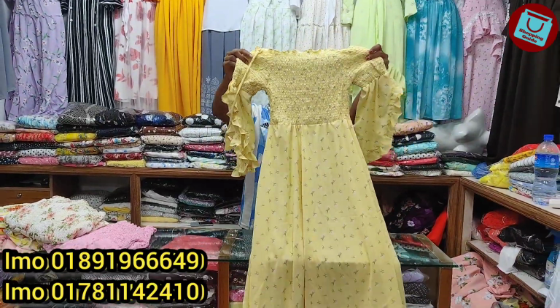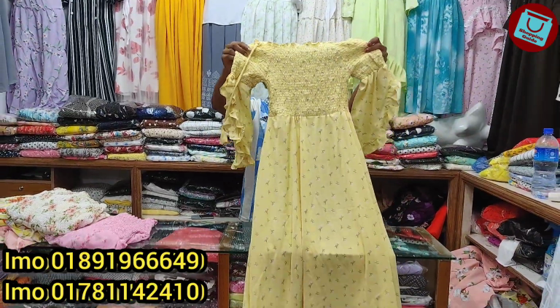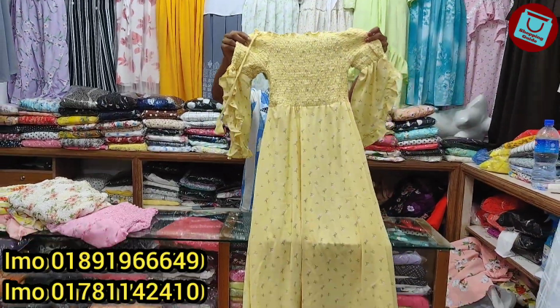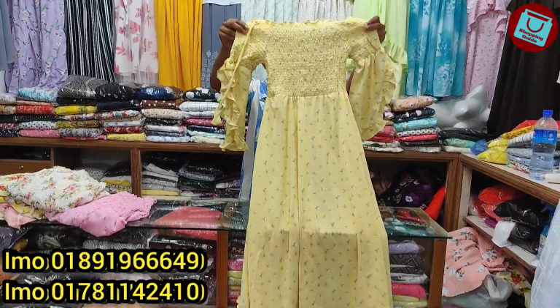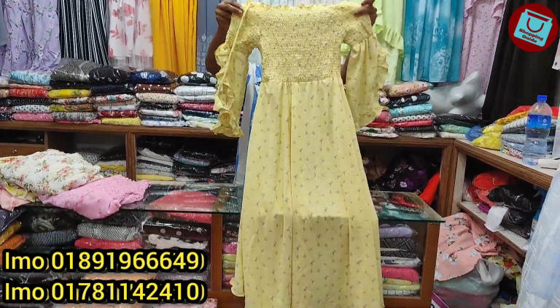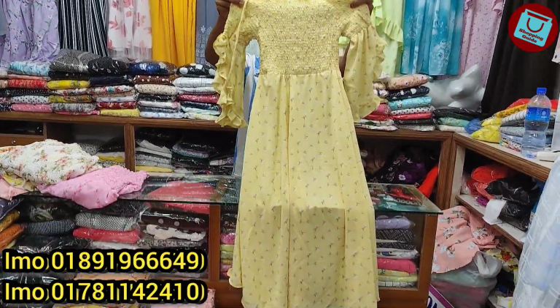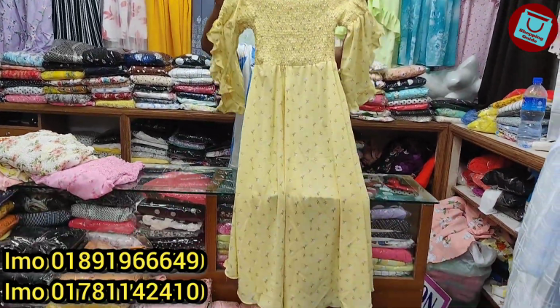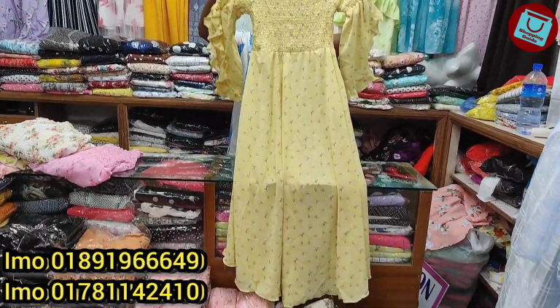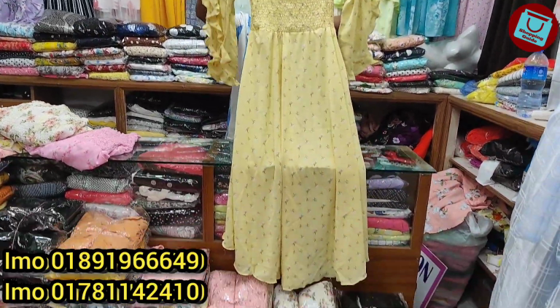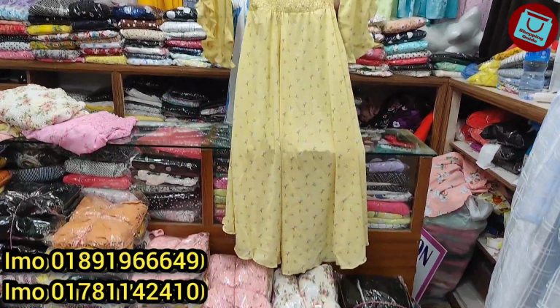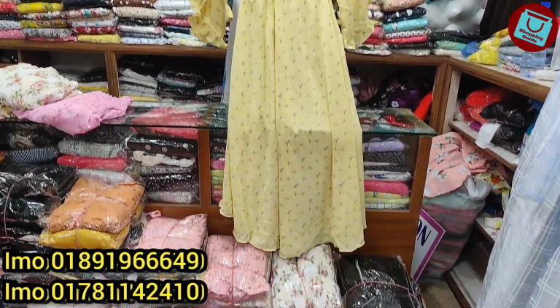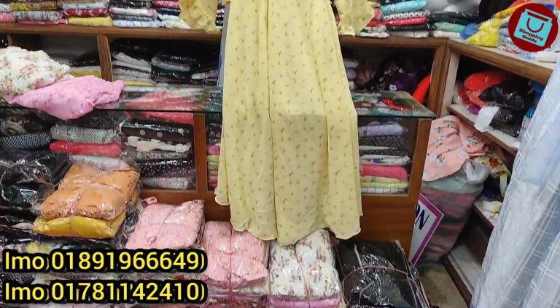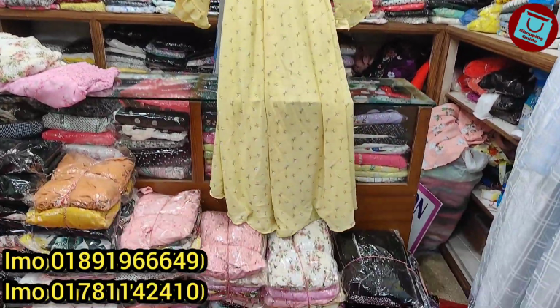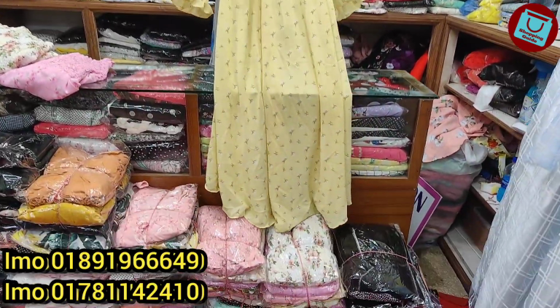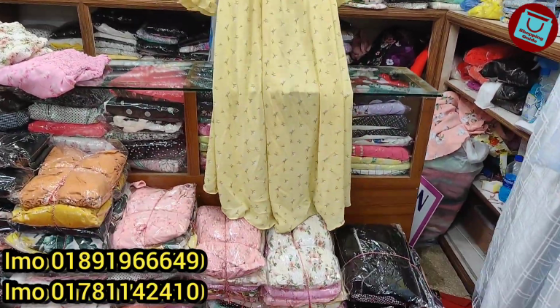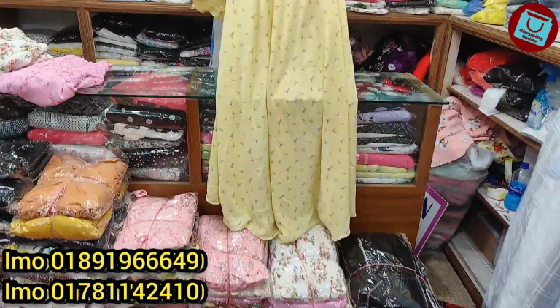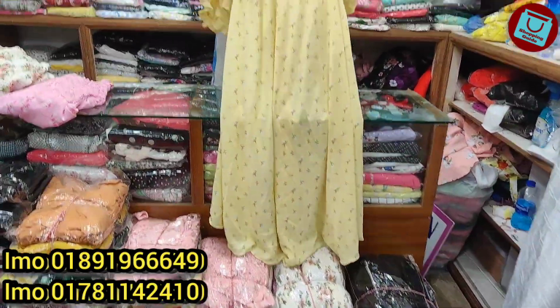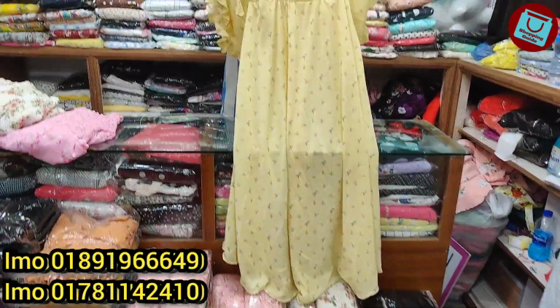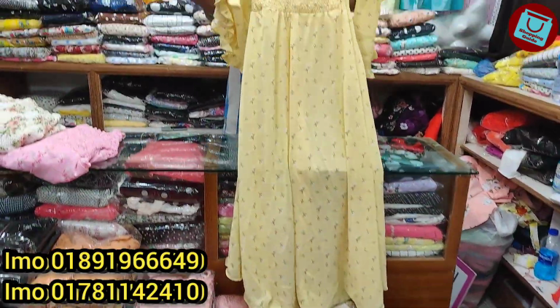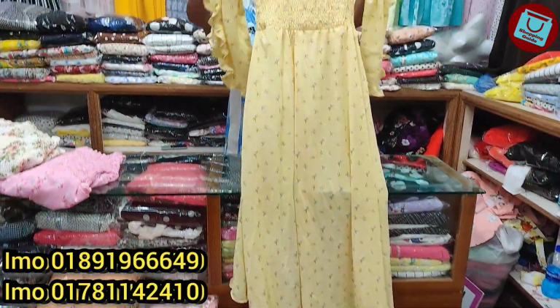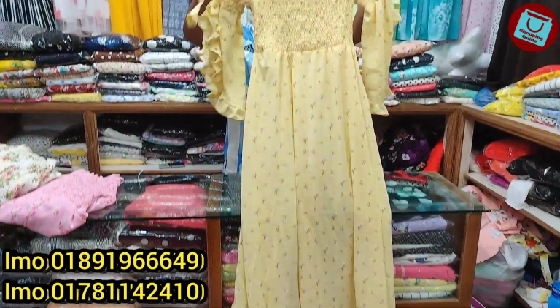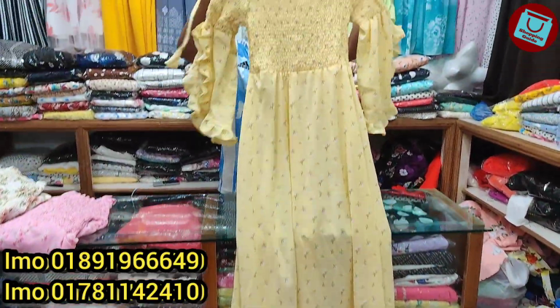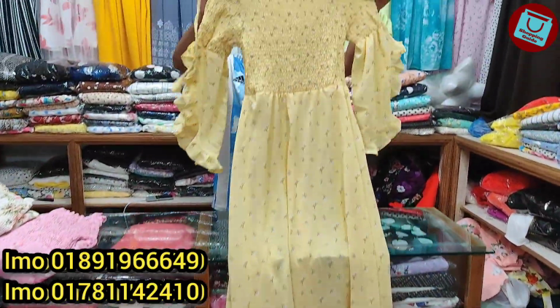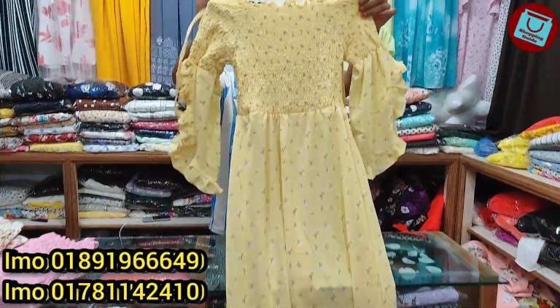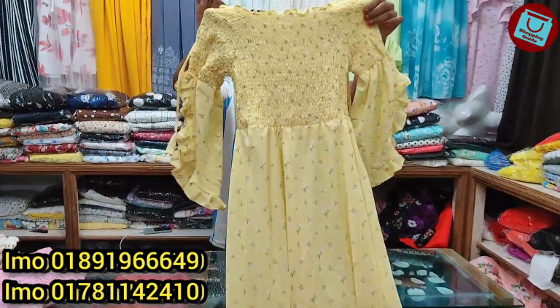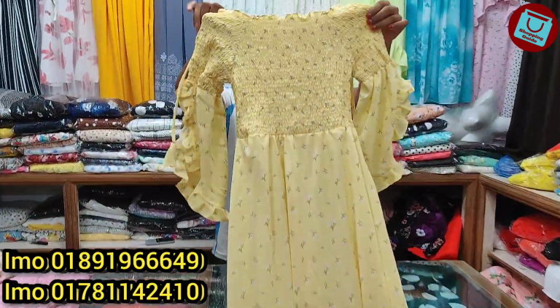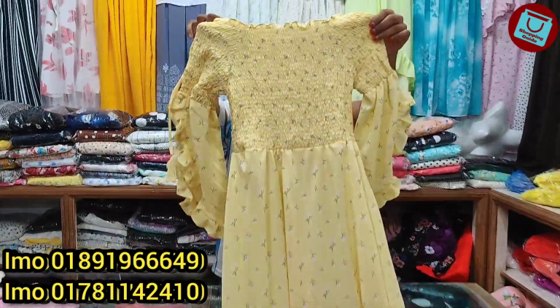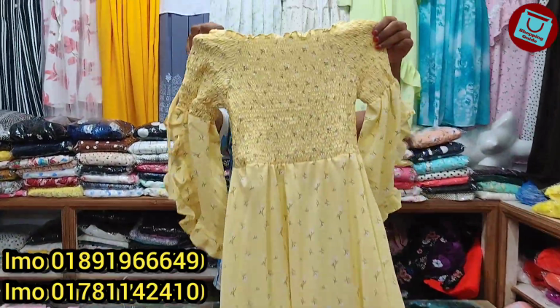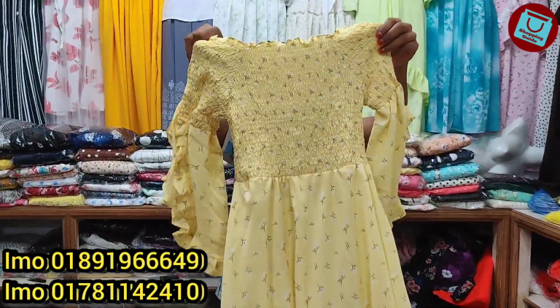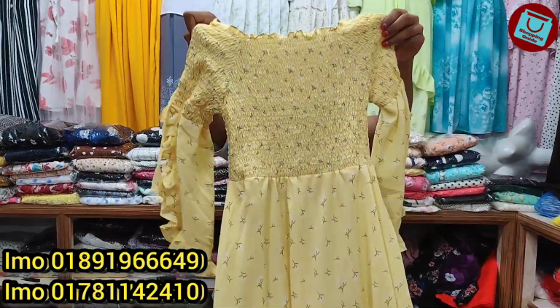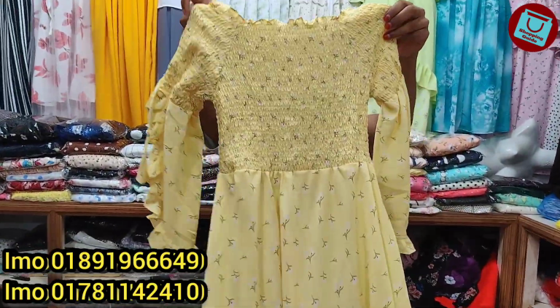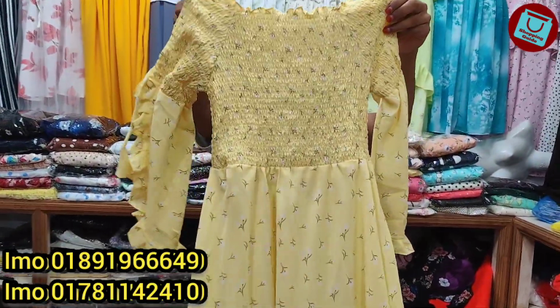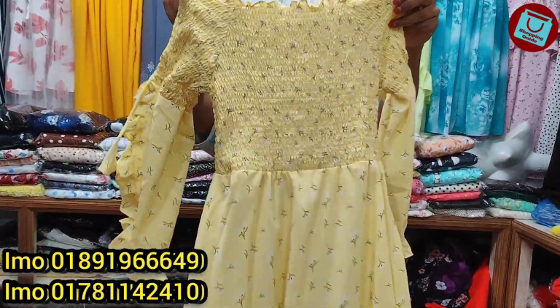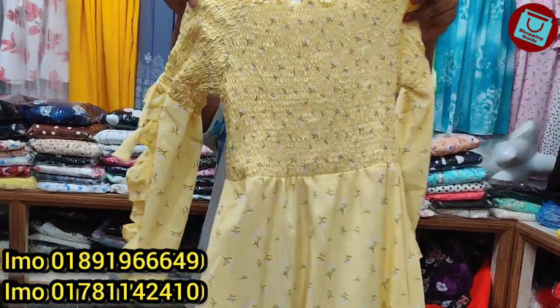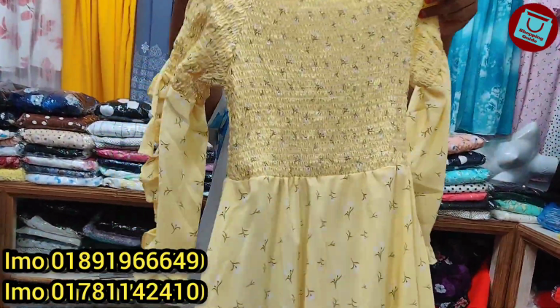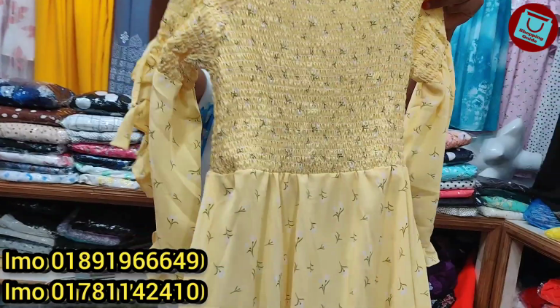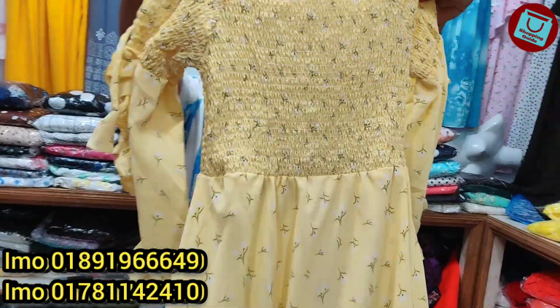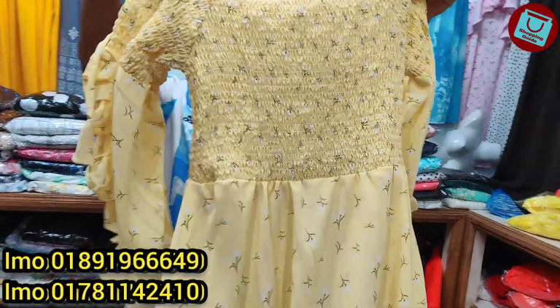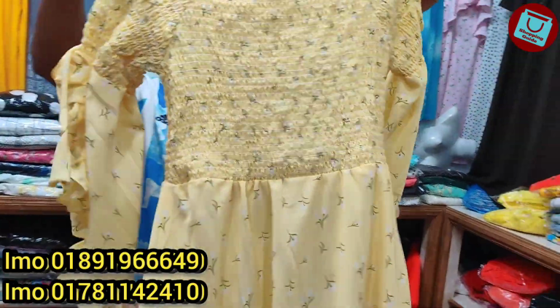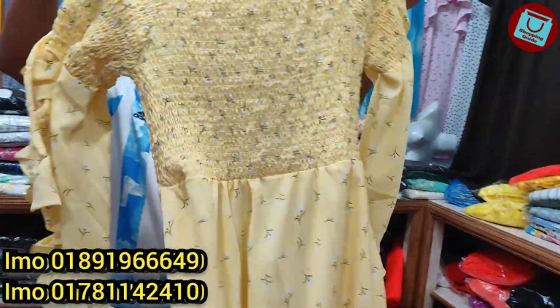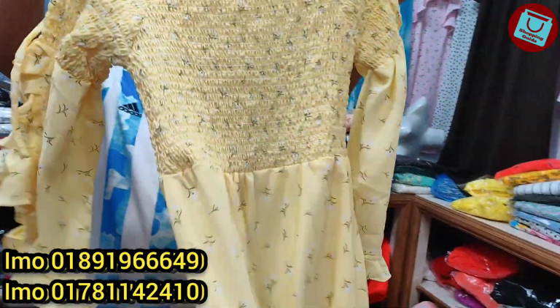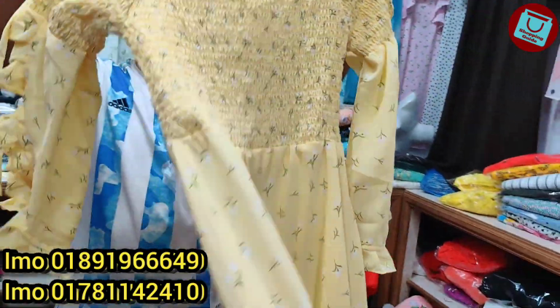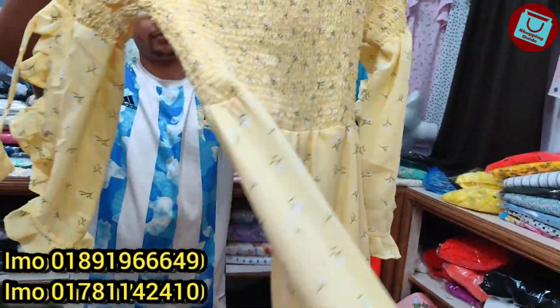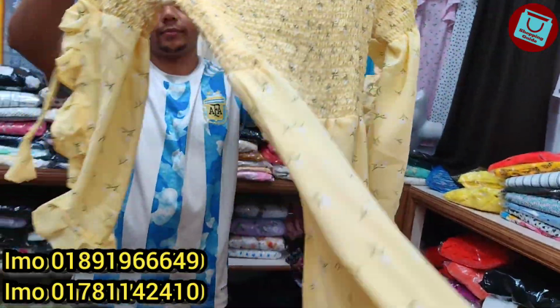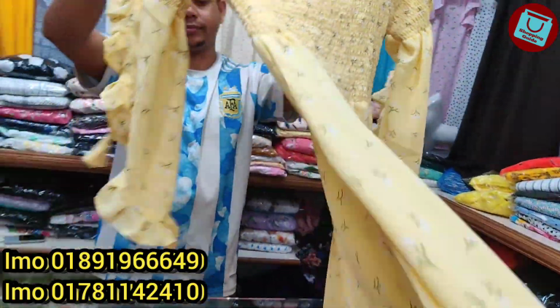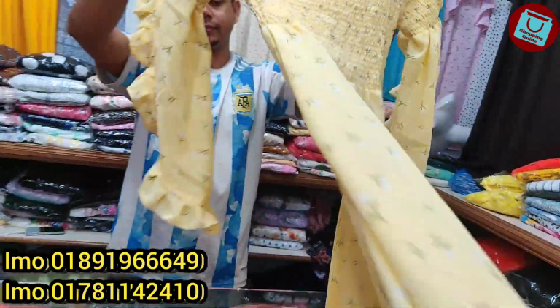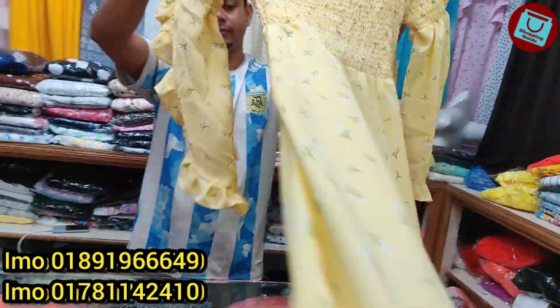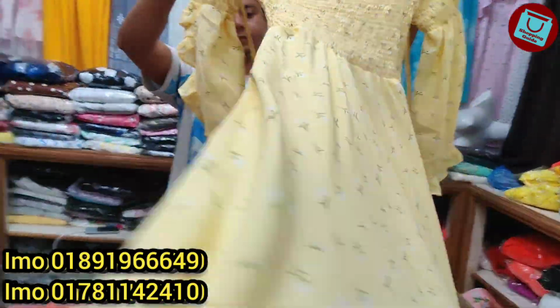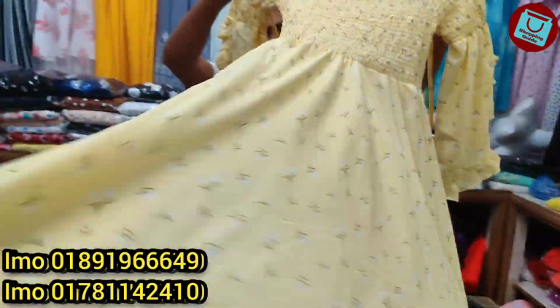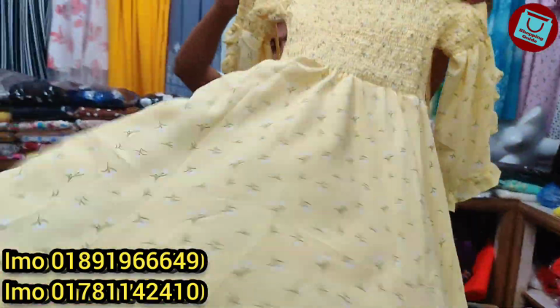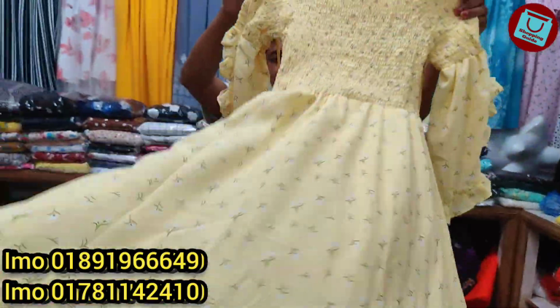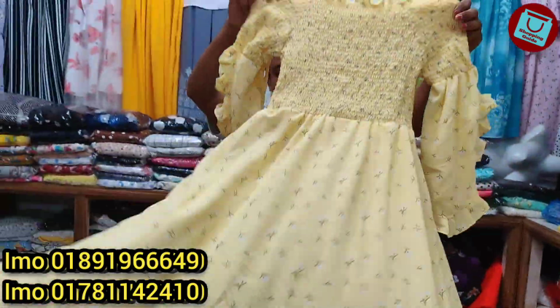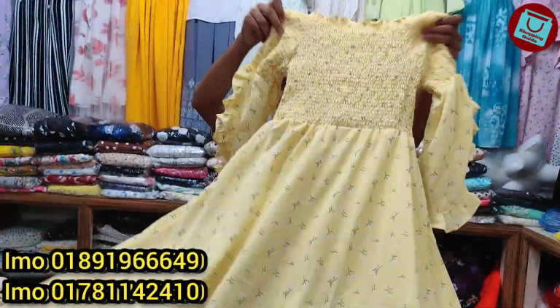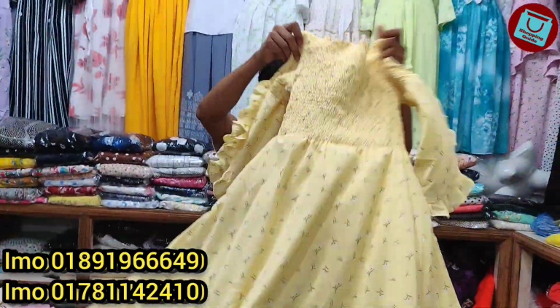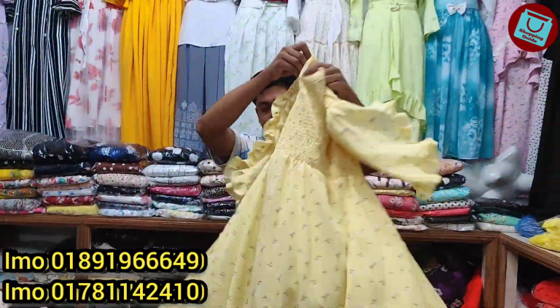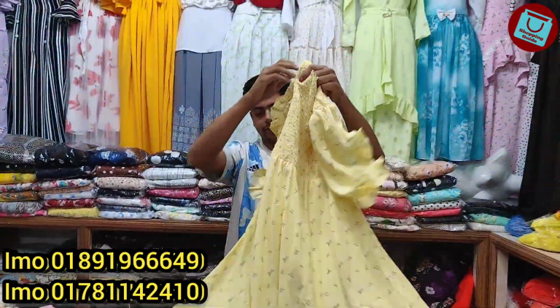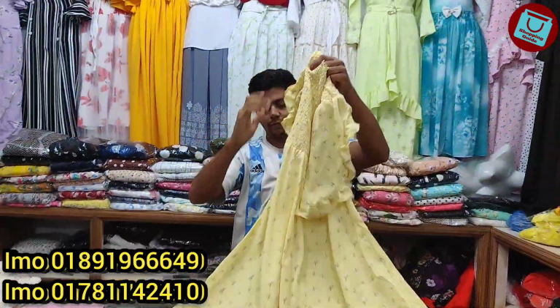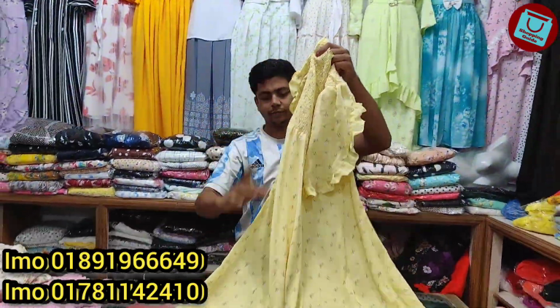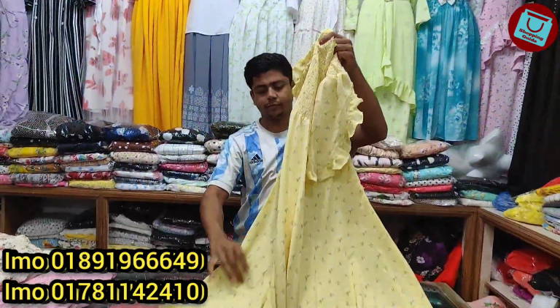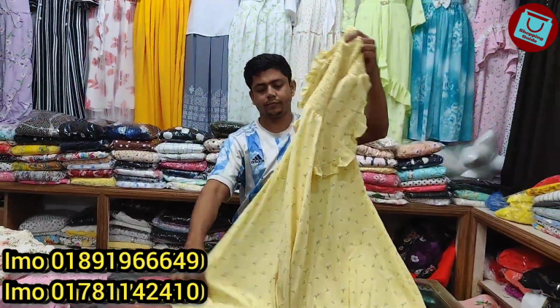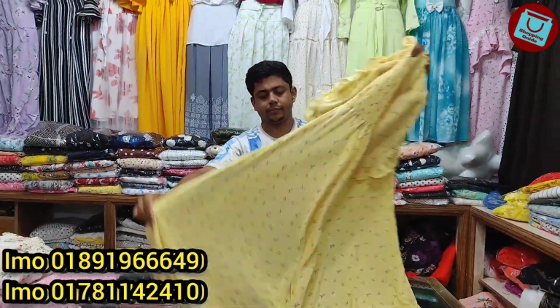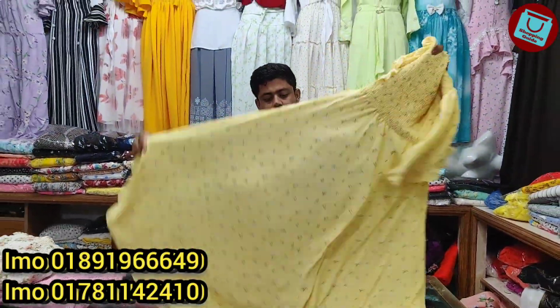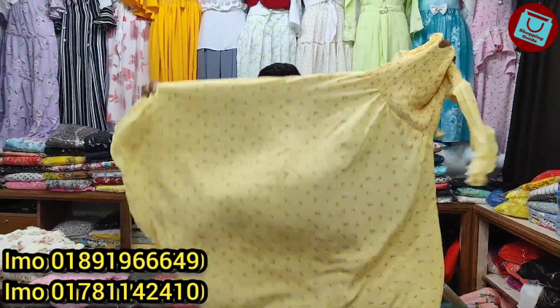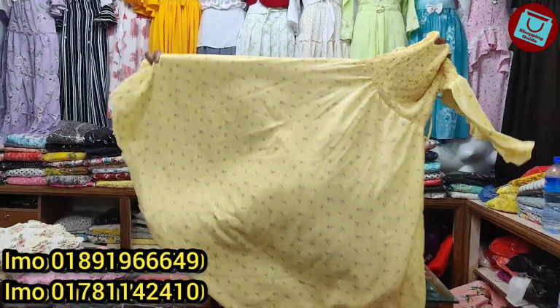Assalamualaikum, welcome back to my channel. I am going to show you a lot of fun. We are going to show you a smokey update collection.